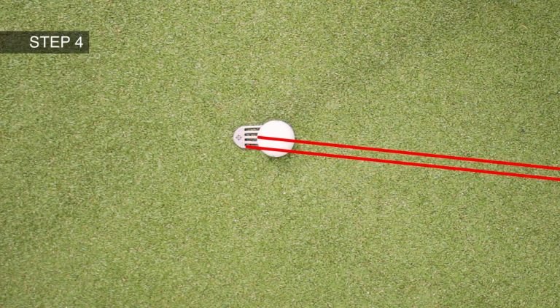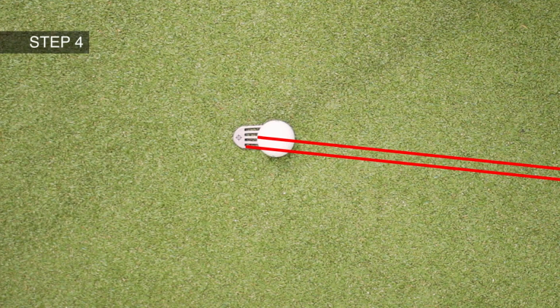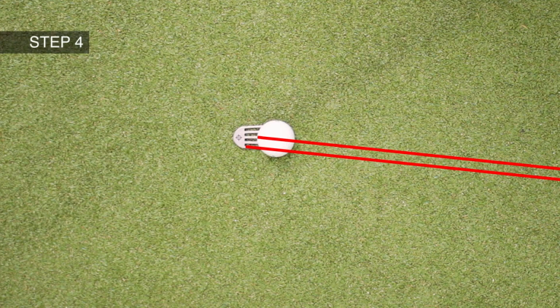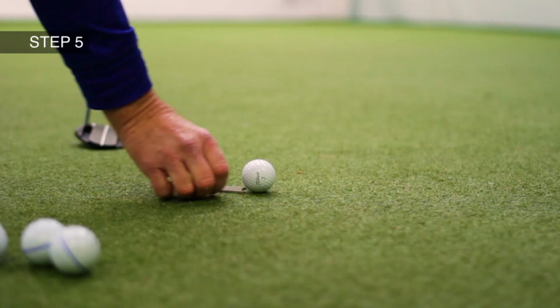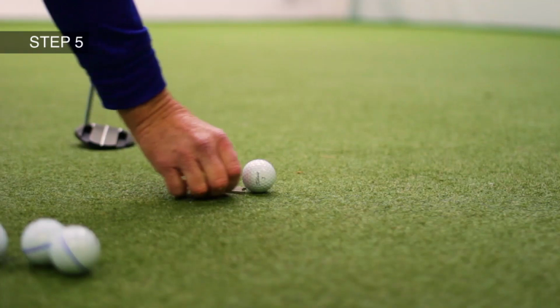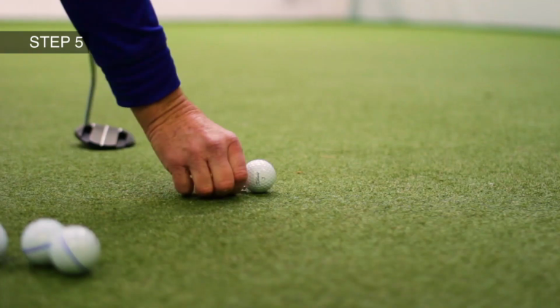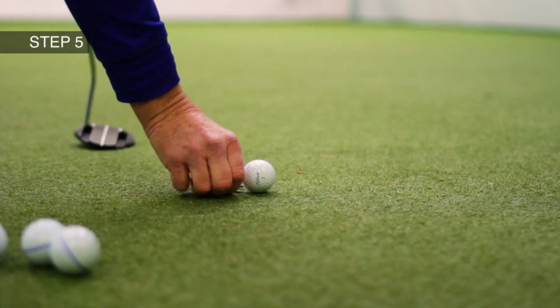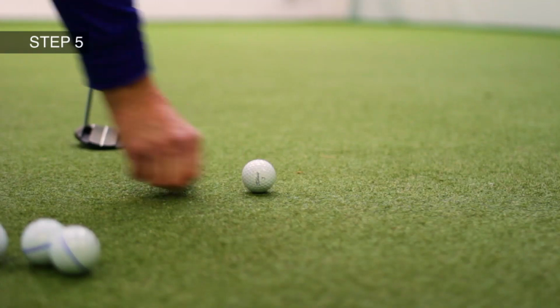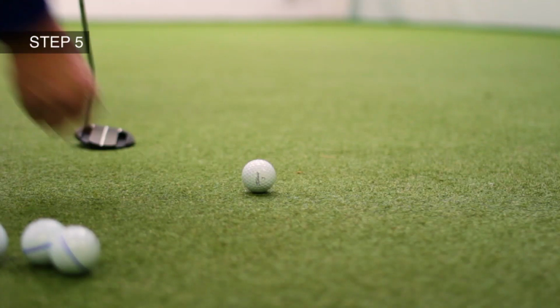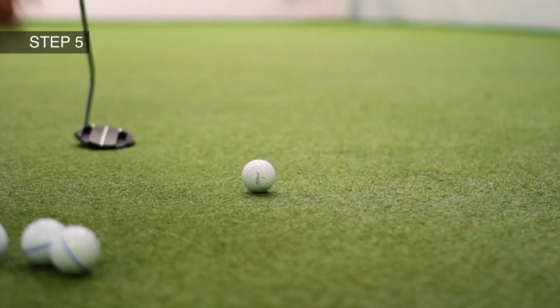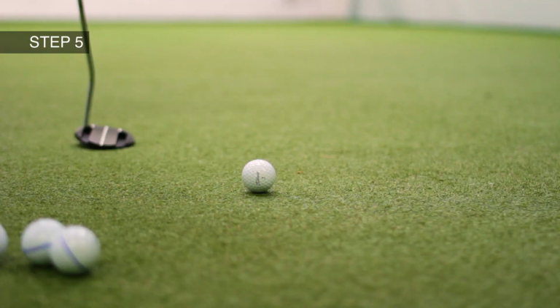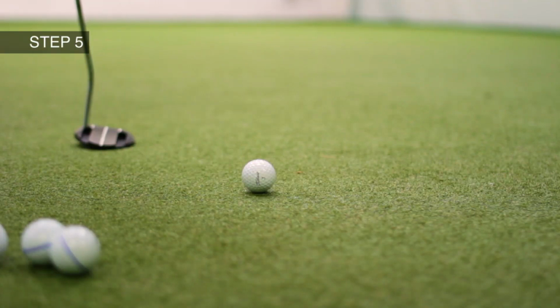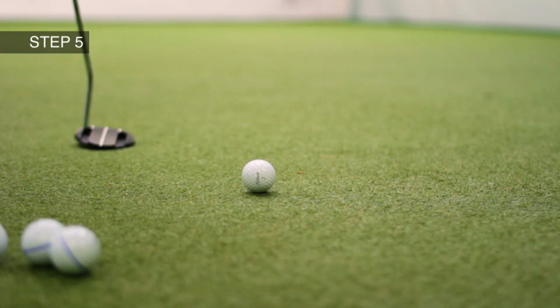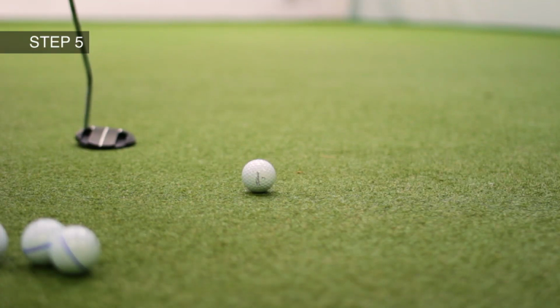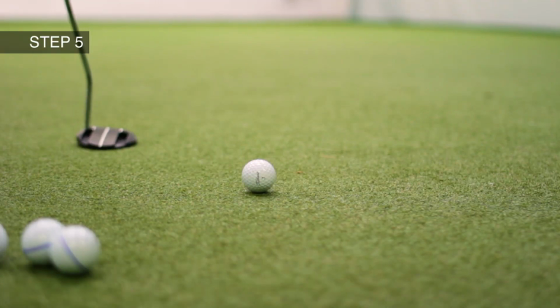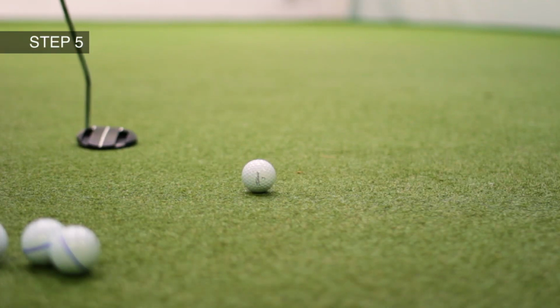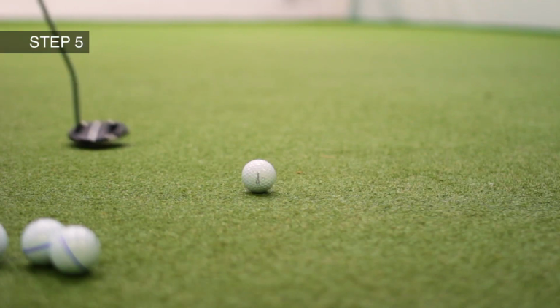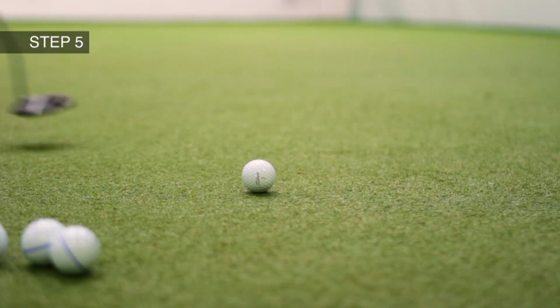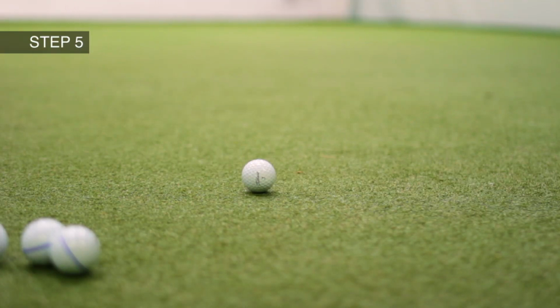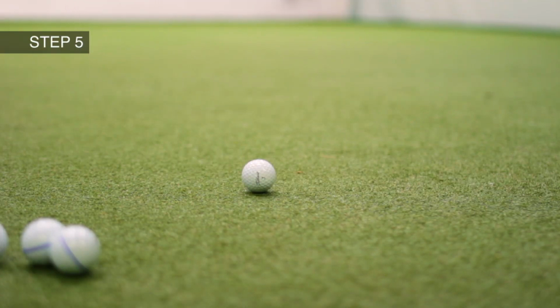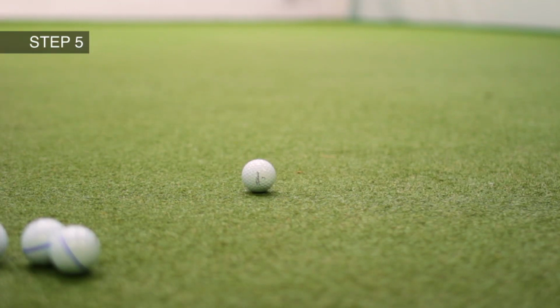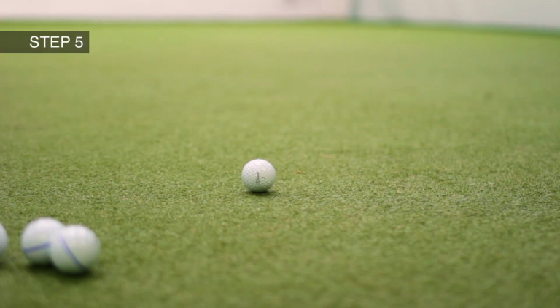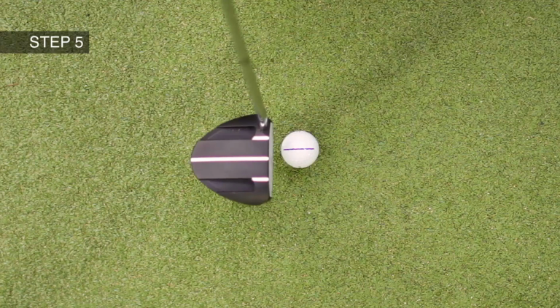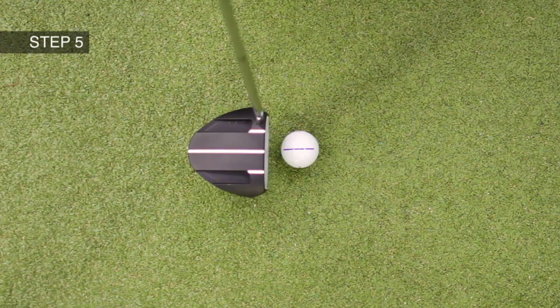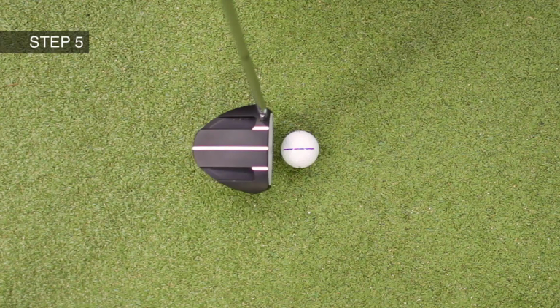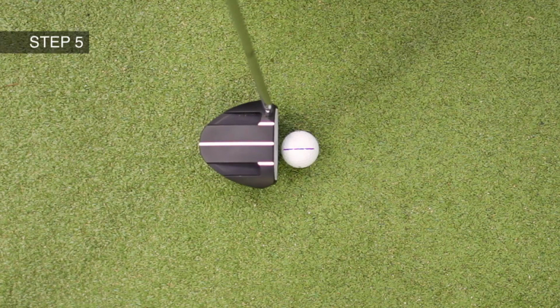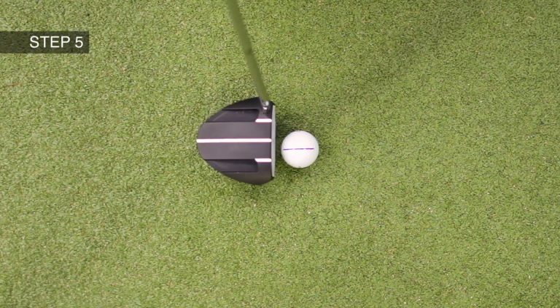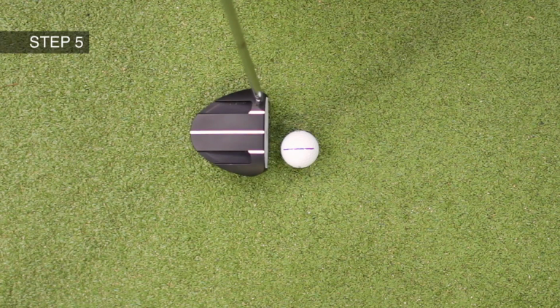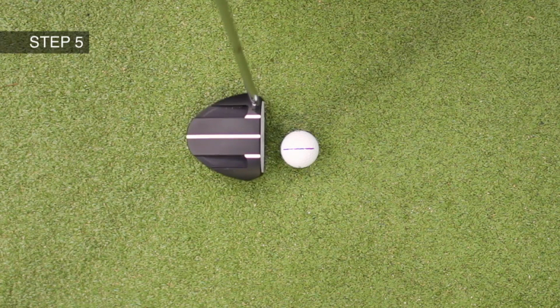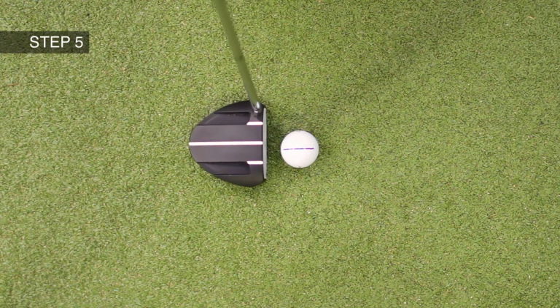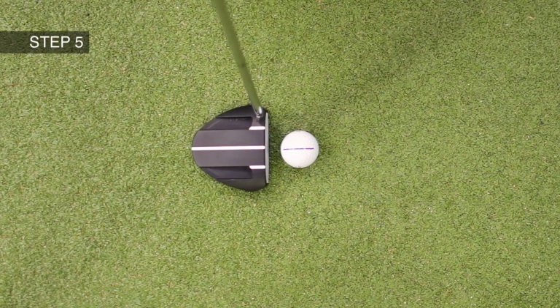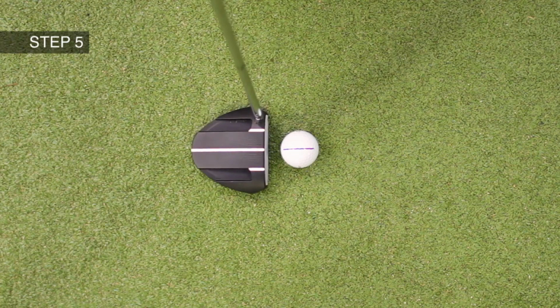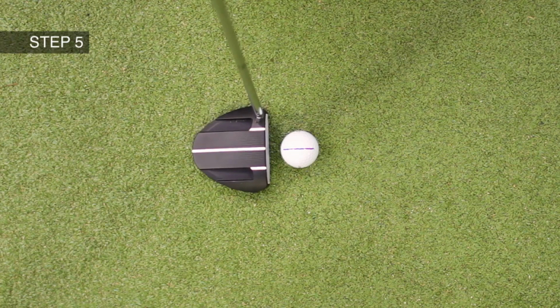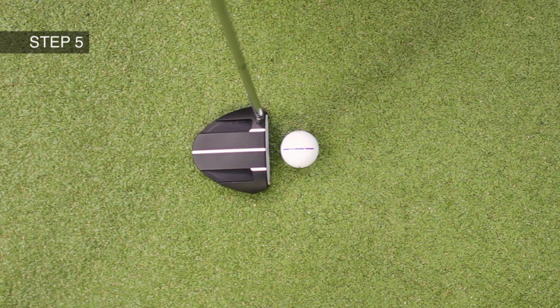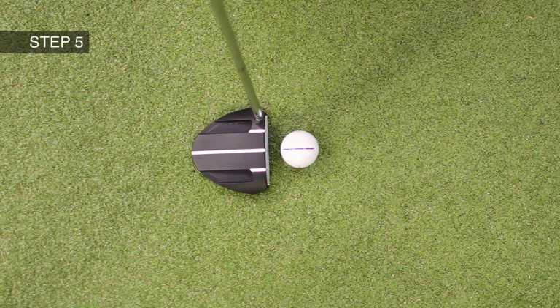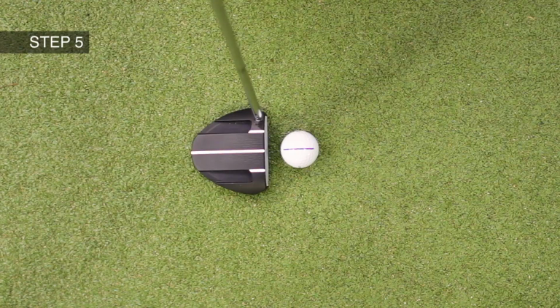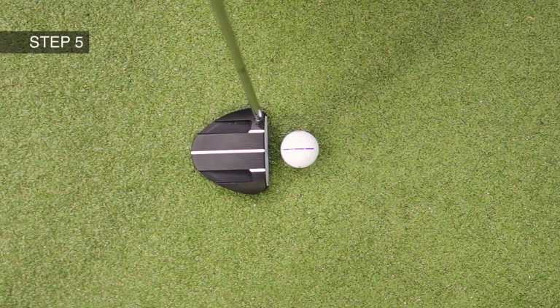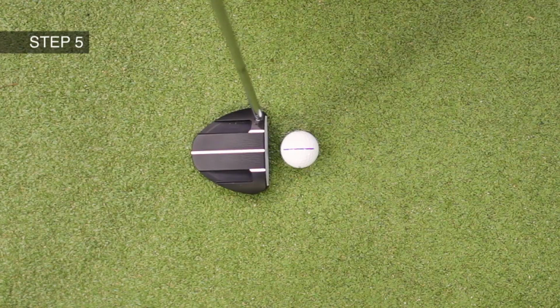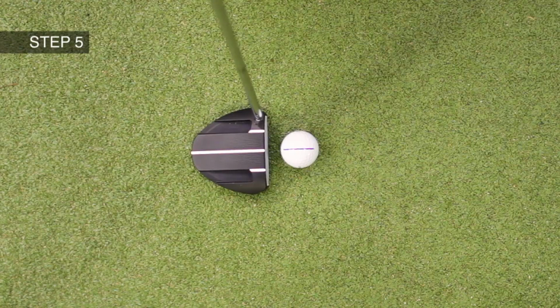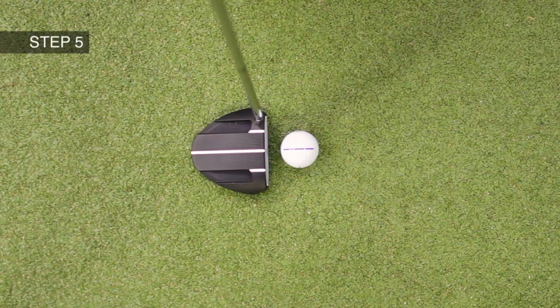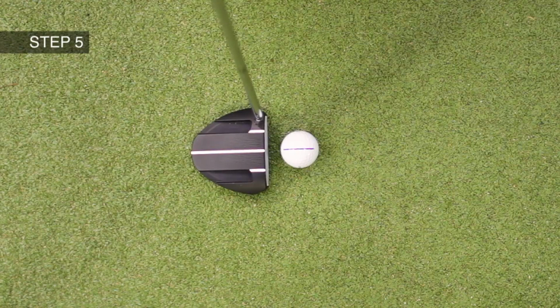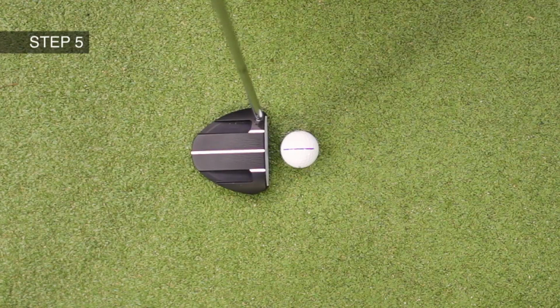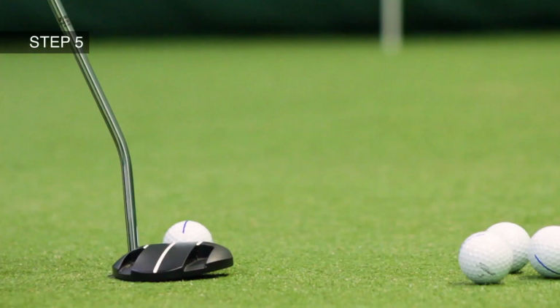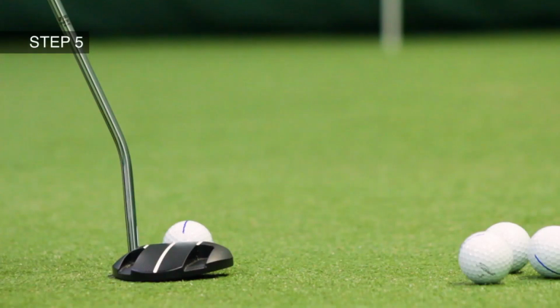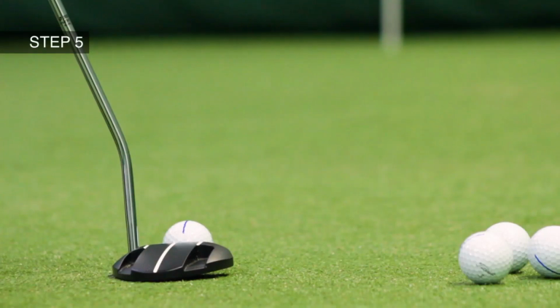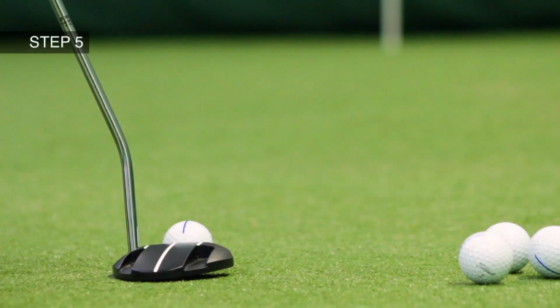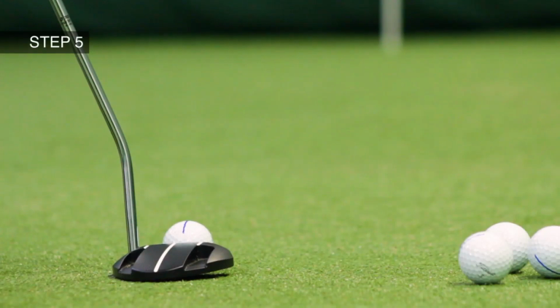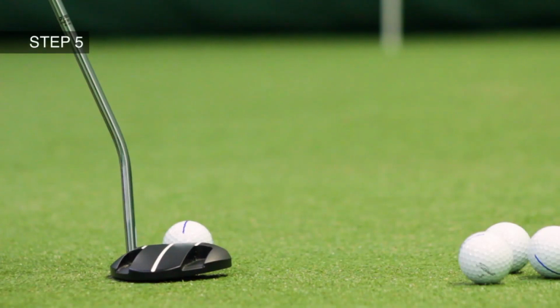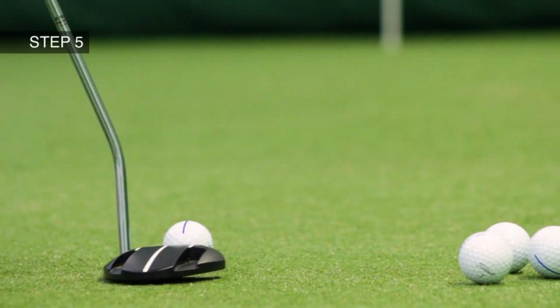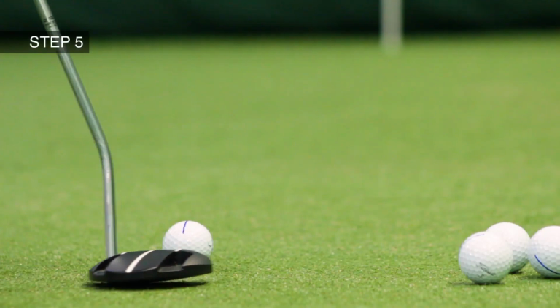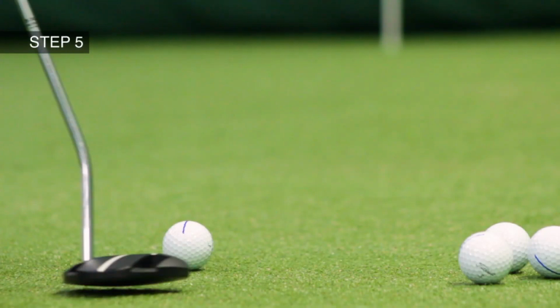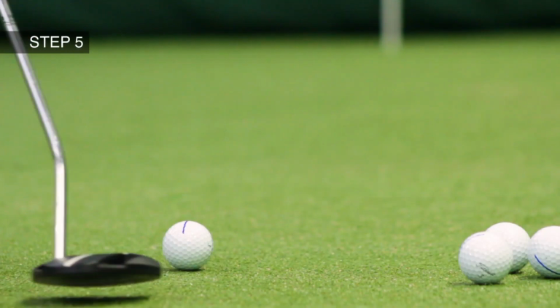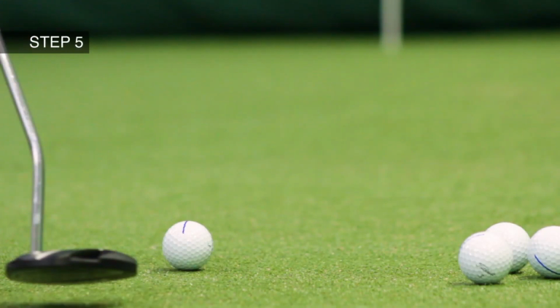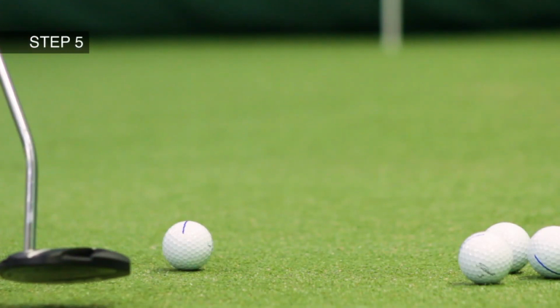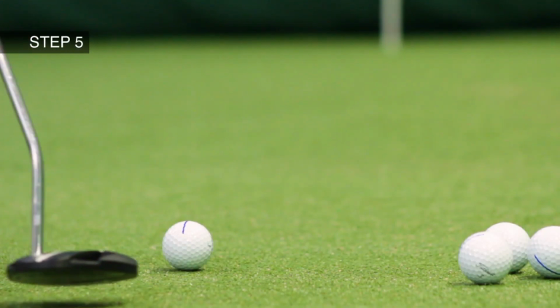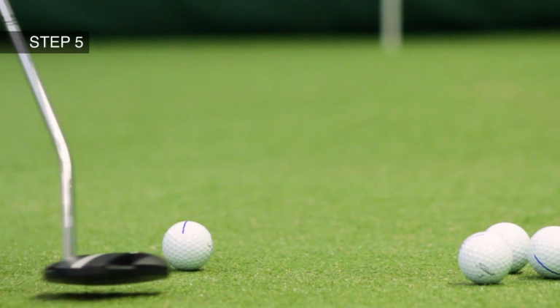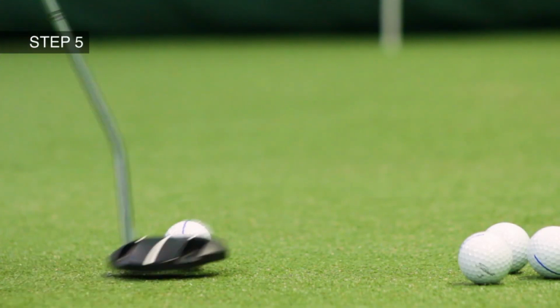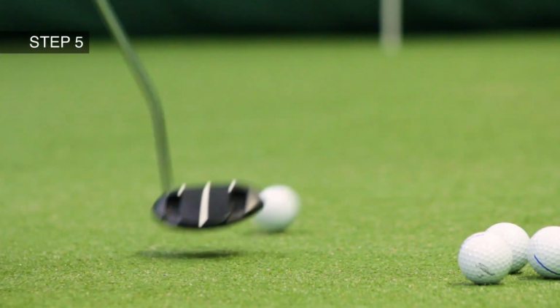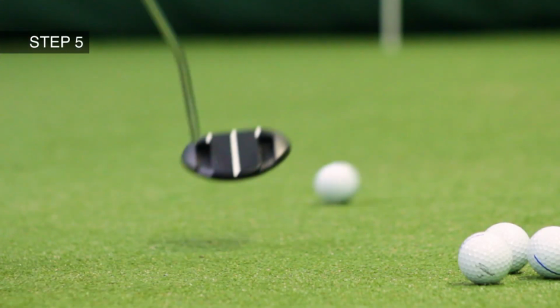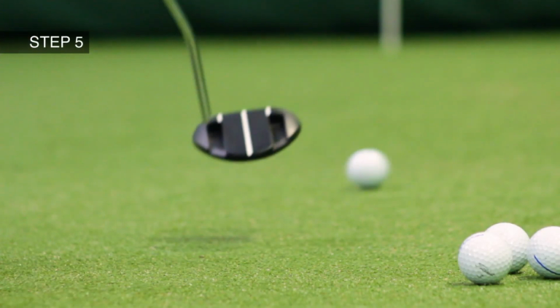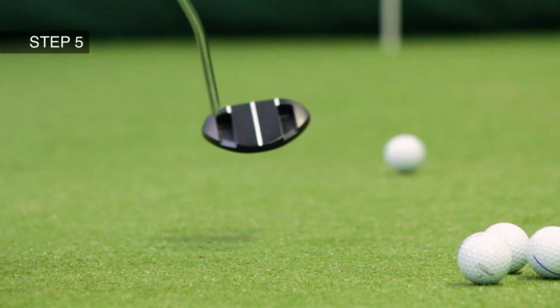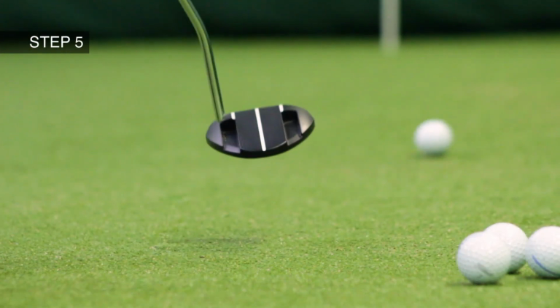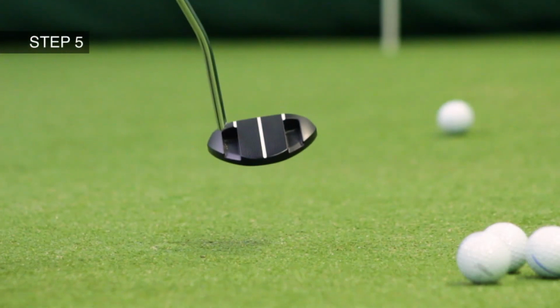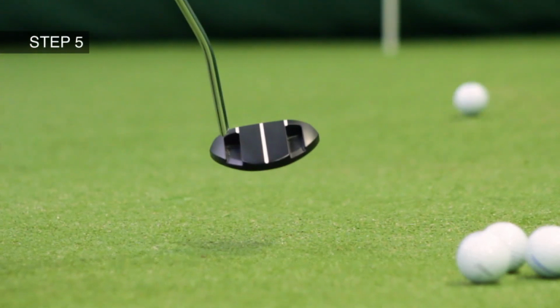Step five, remove your Dead Aim marker and trust that the ball is now correctly aligned to make the putt.